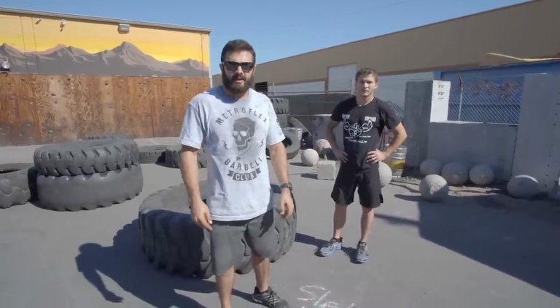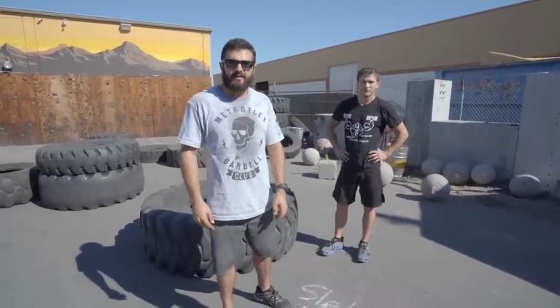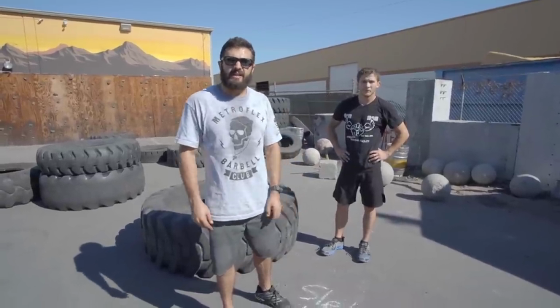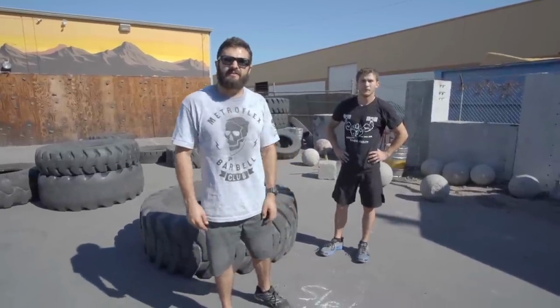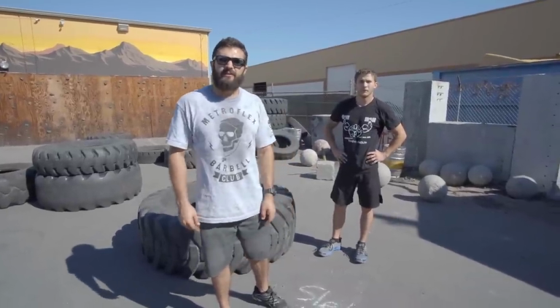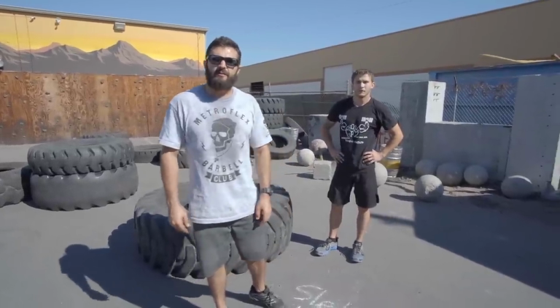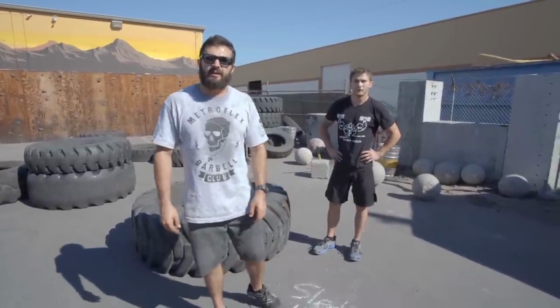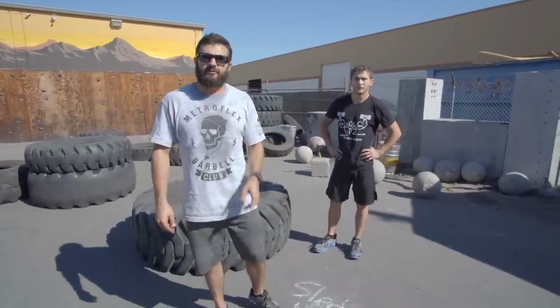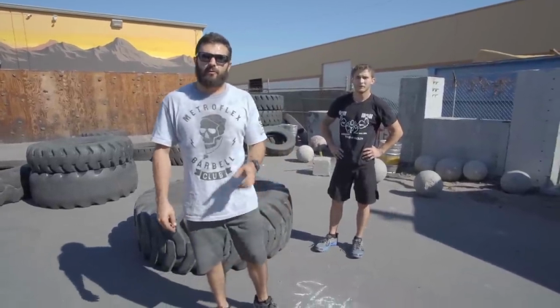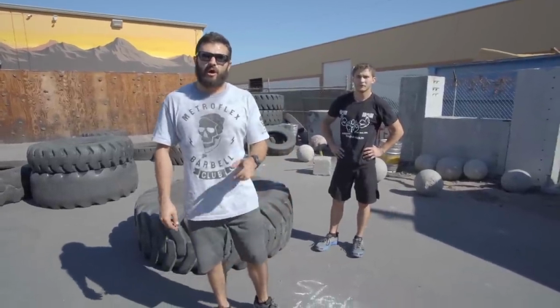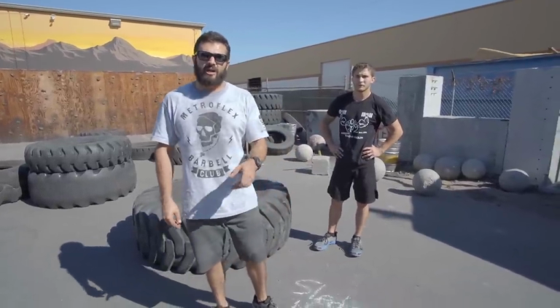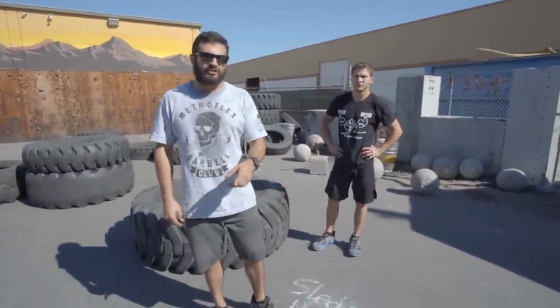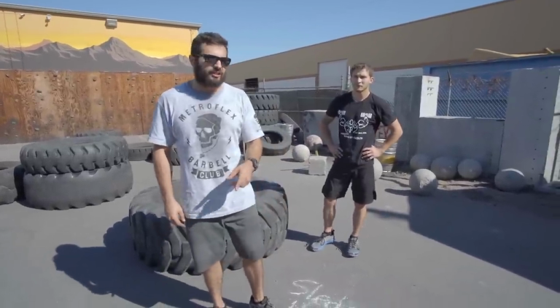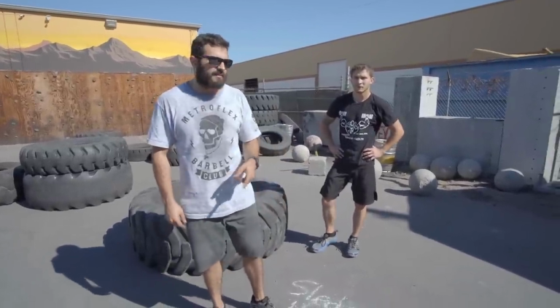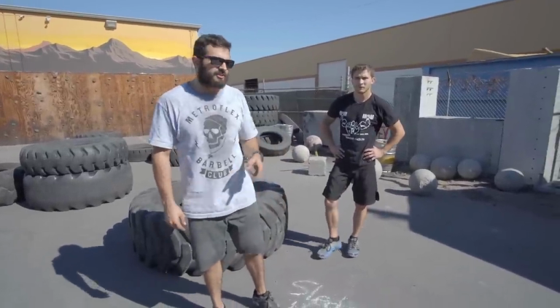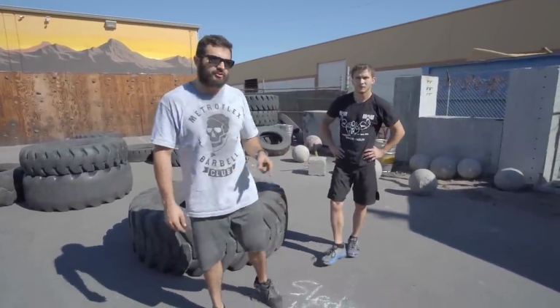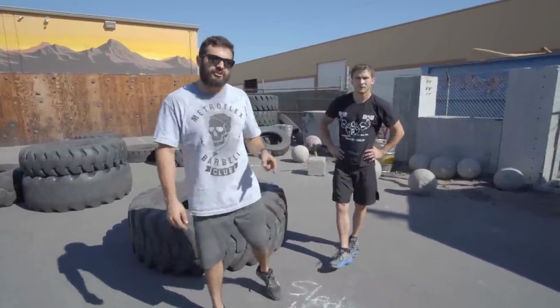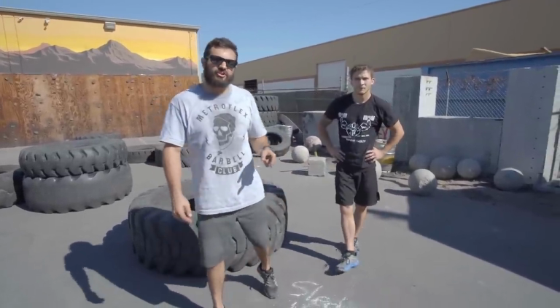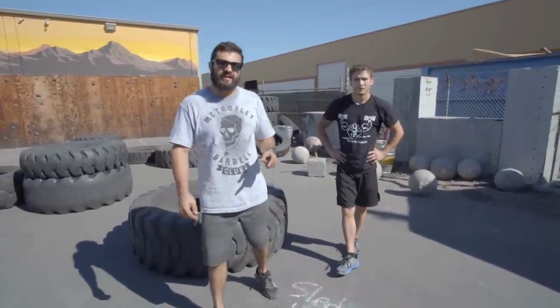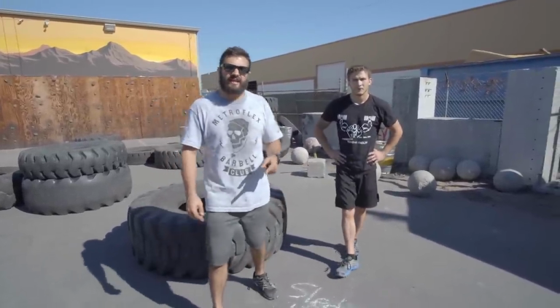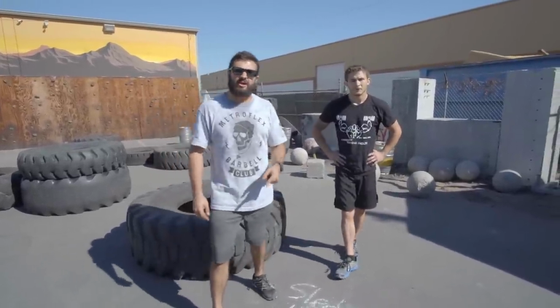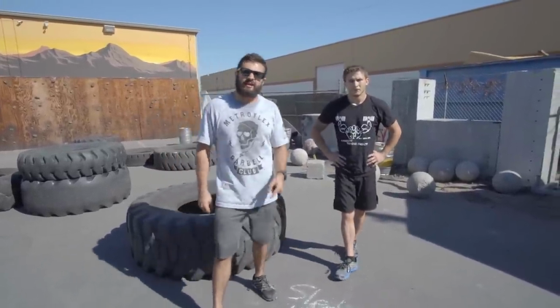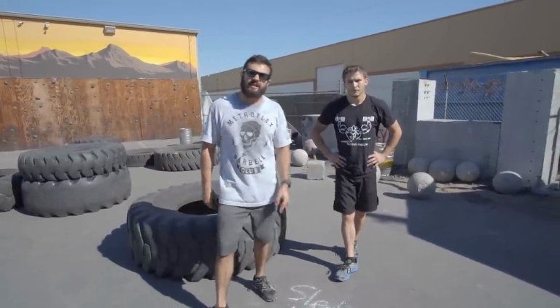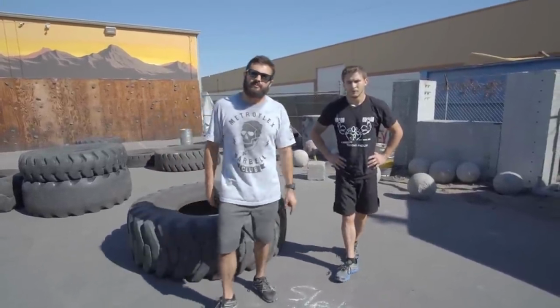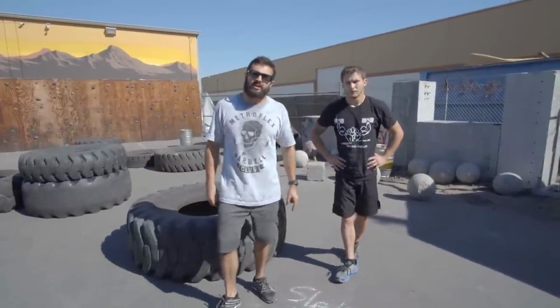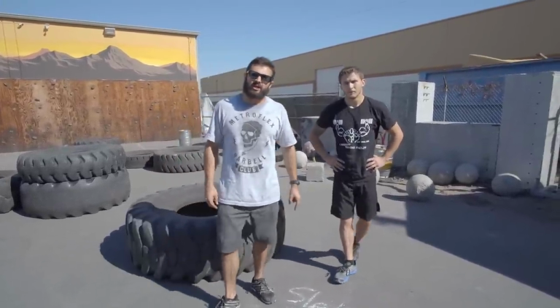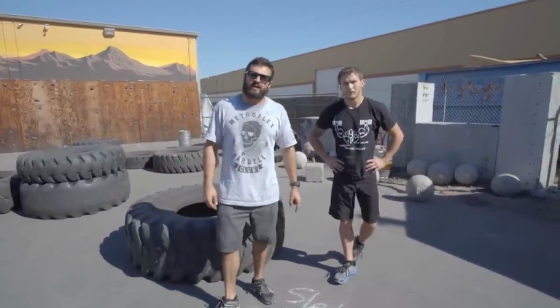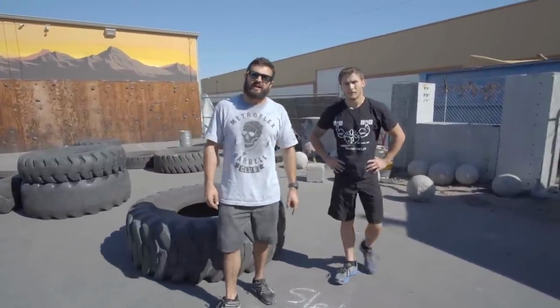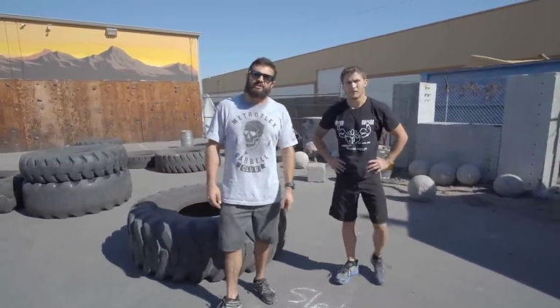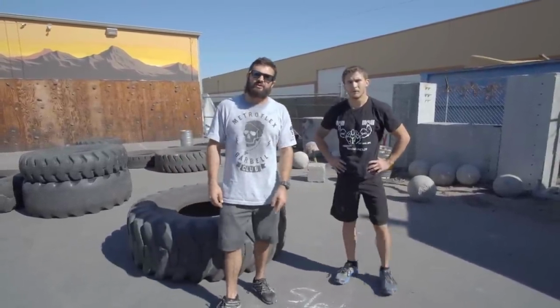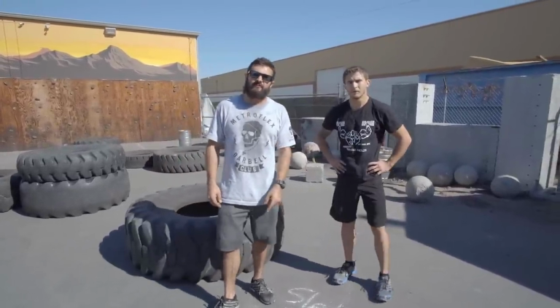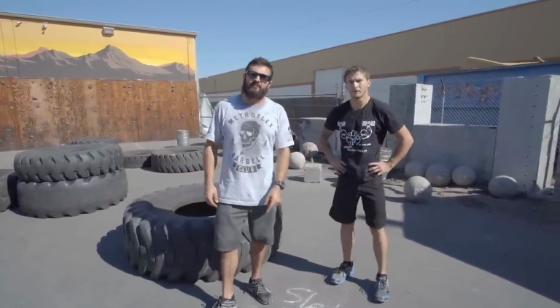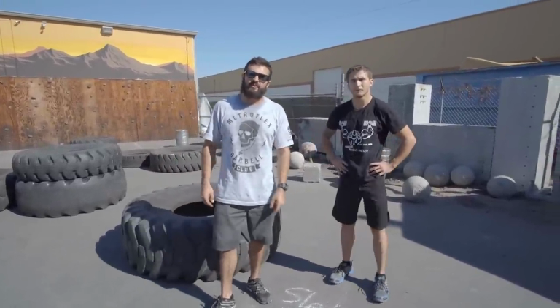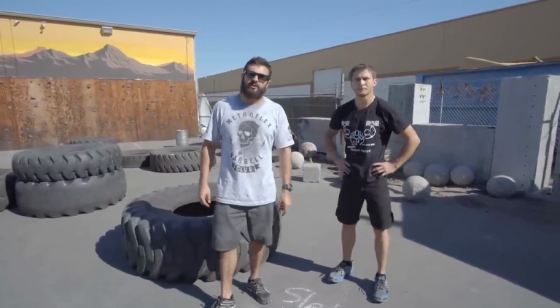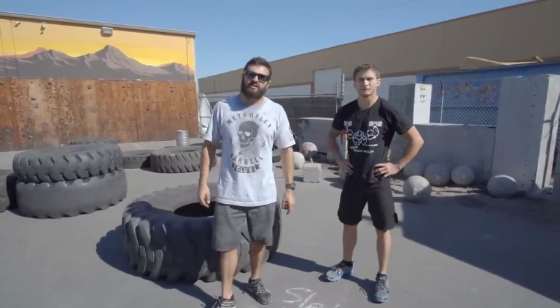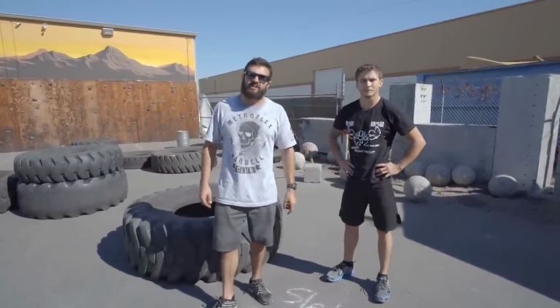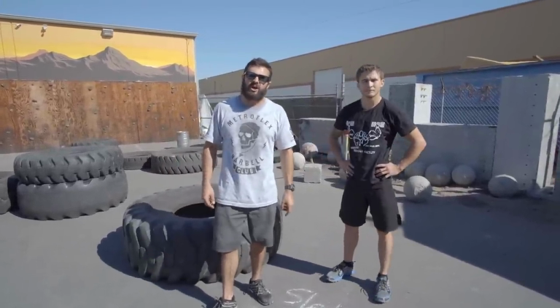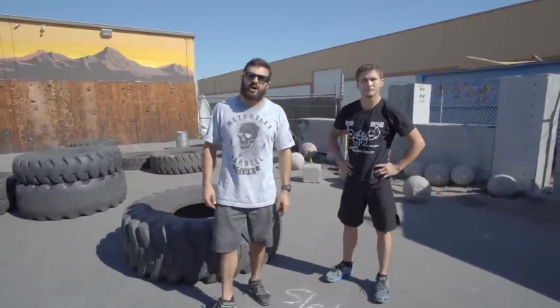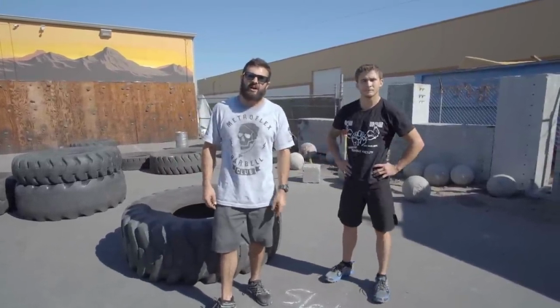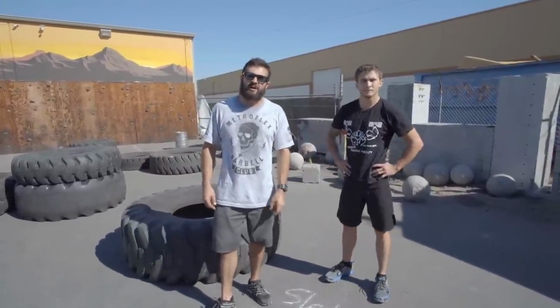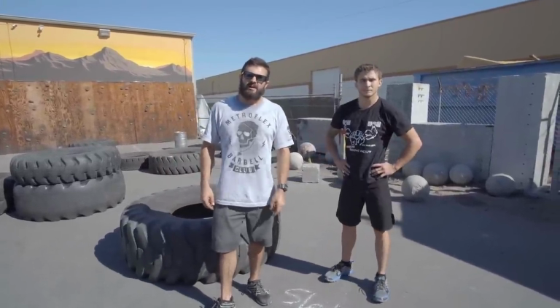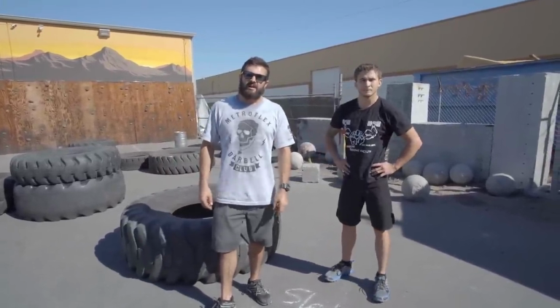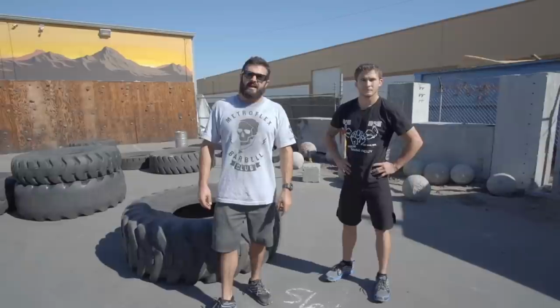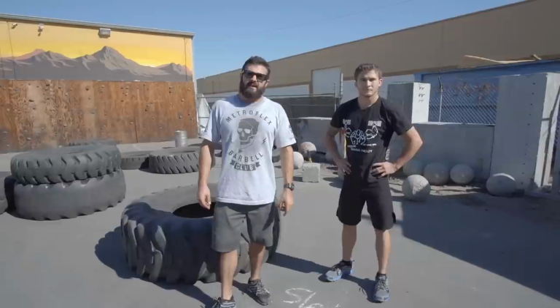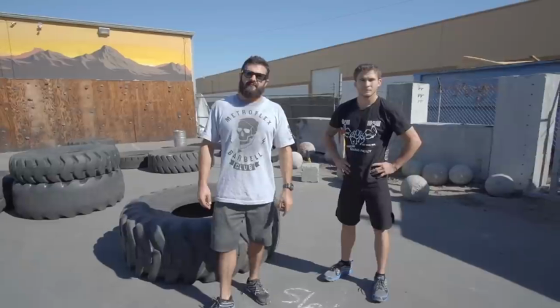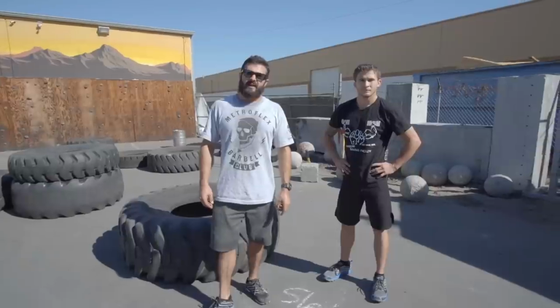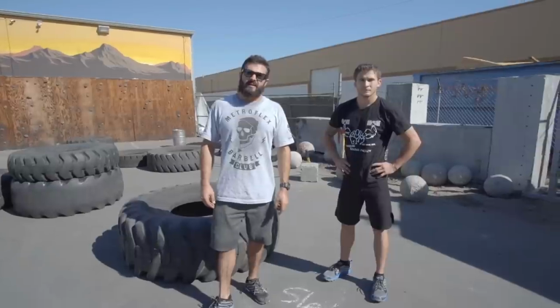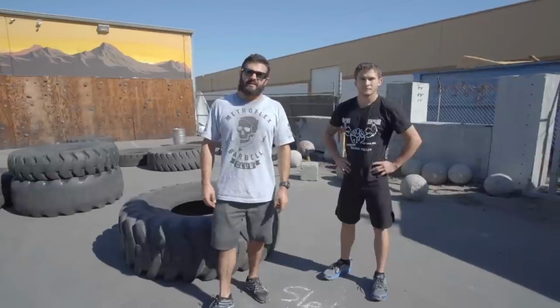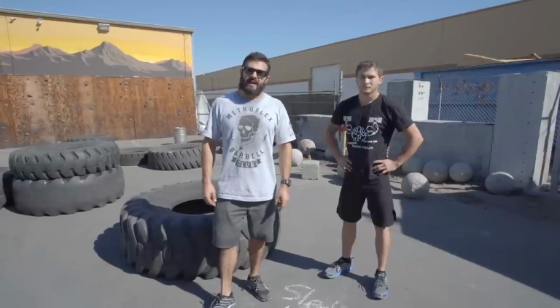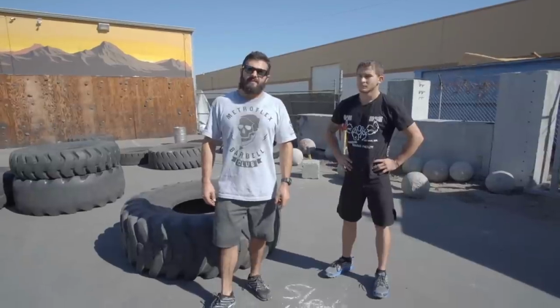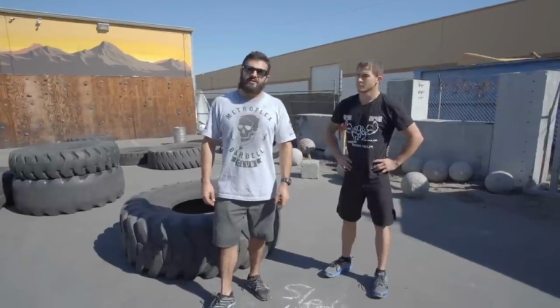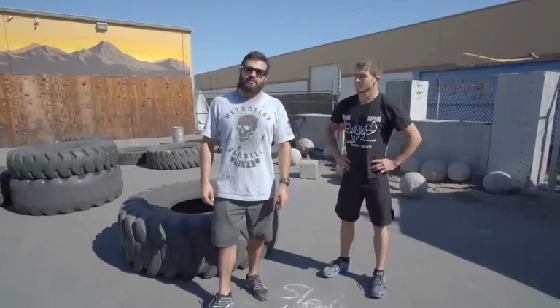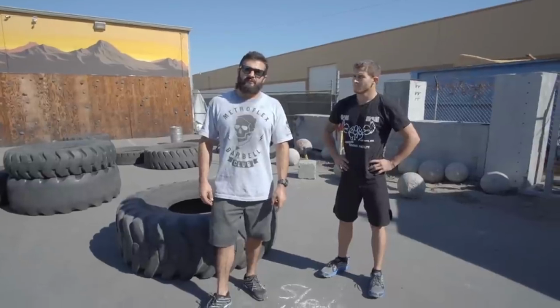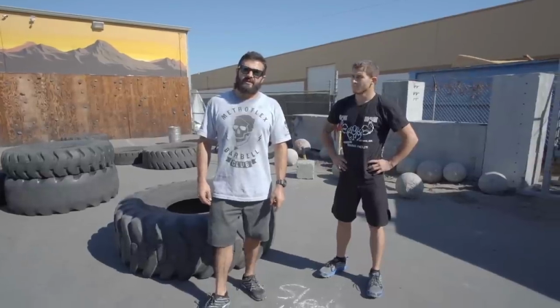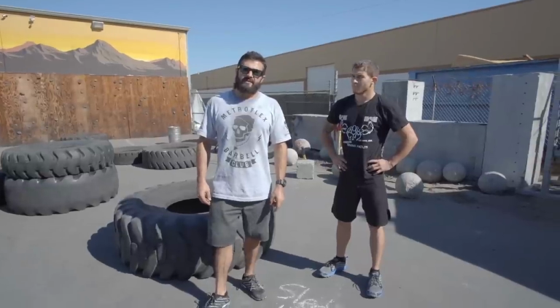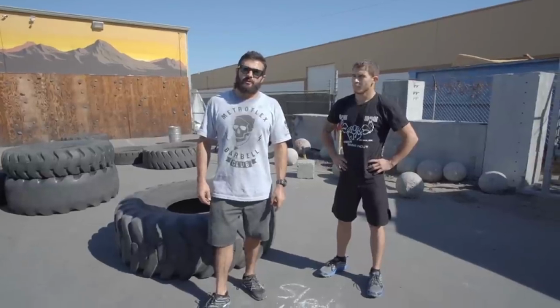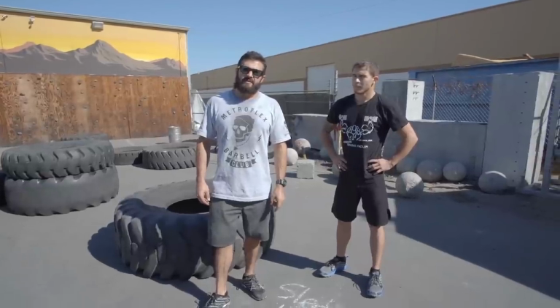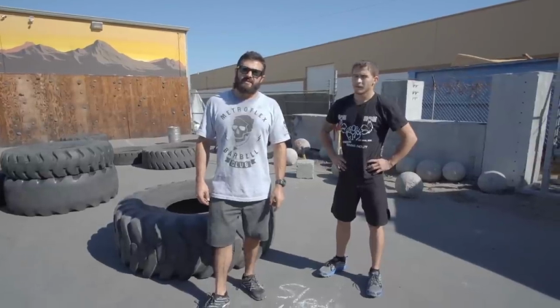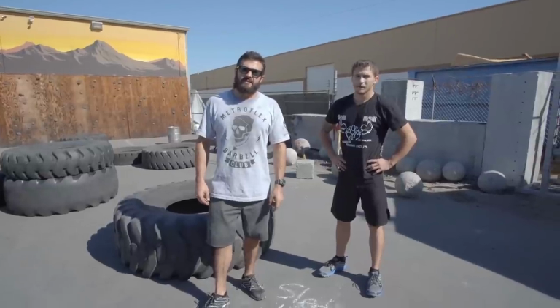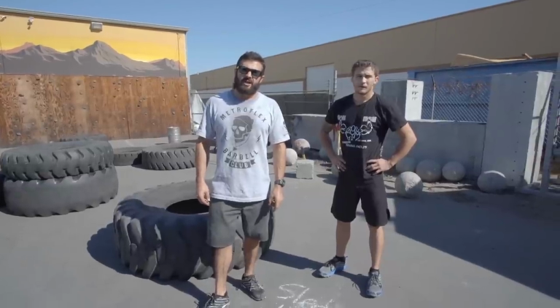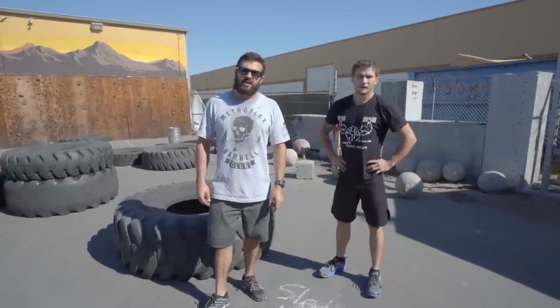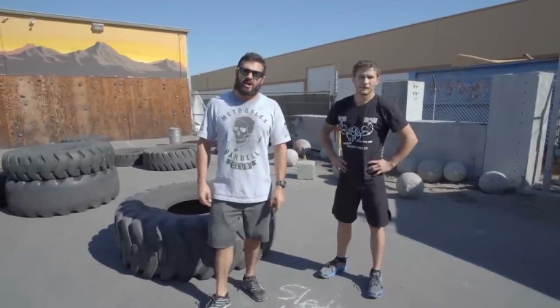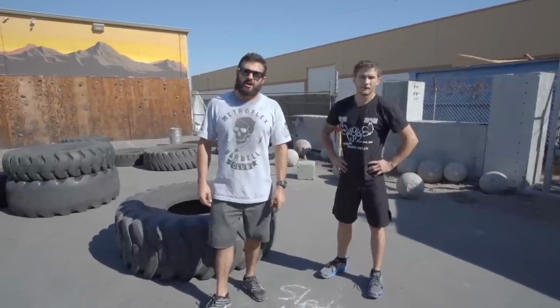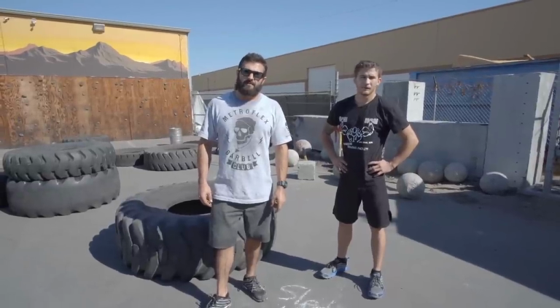Thanks very much for watching. Make sure to check out our ebook on how to train for an OCR event at MetroflexLBC.com.